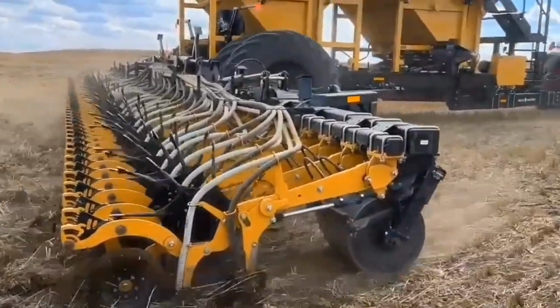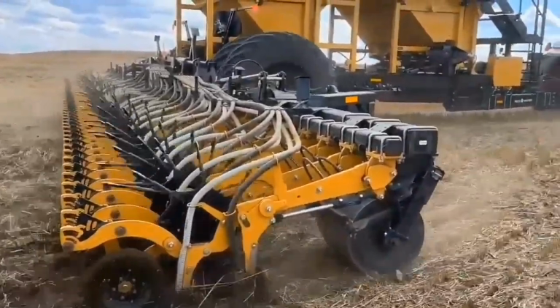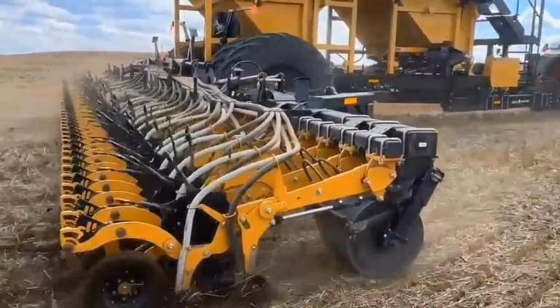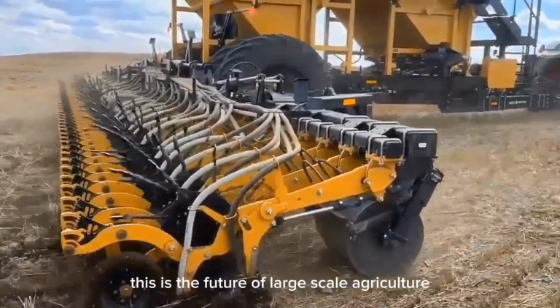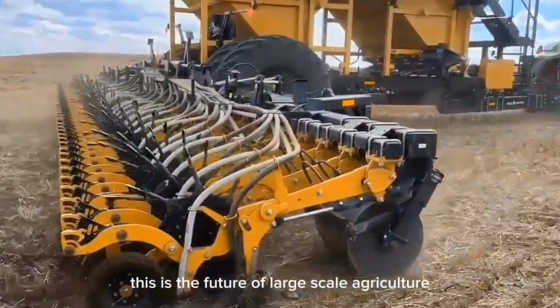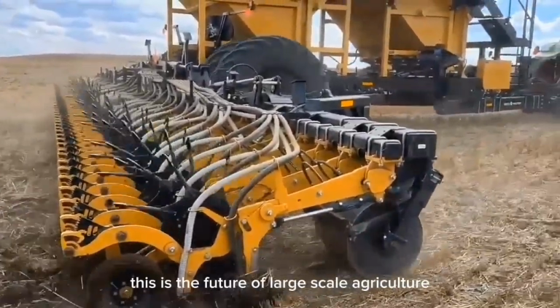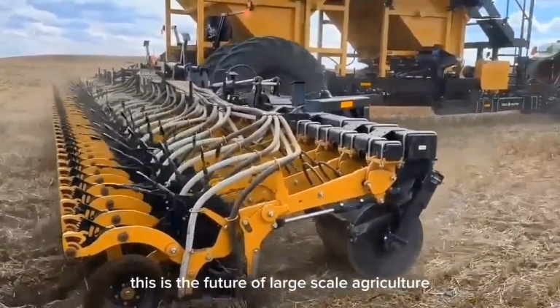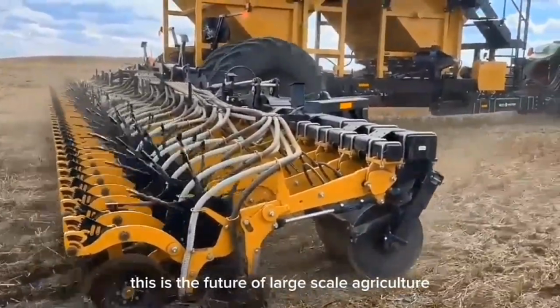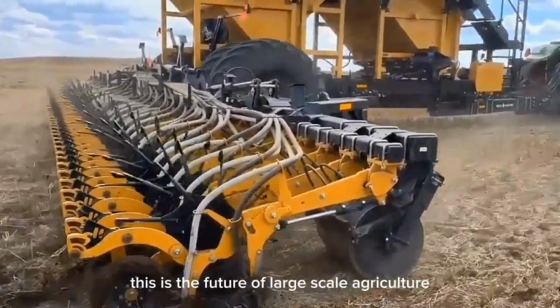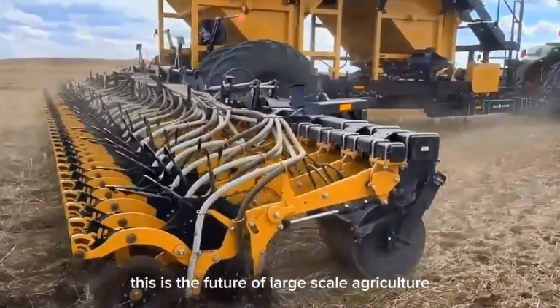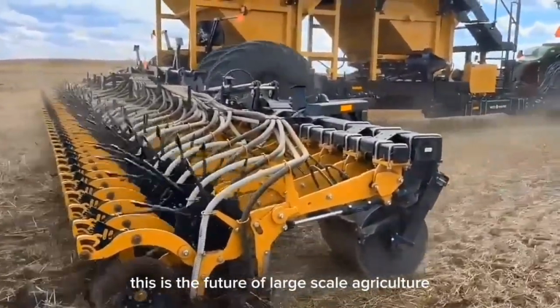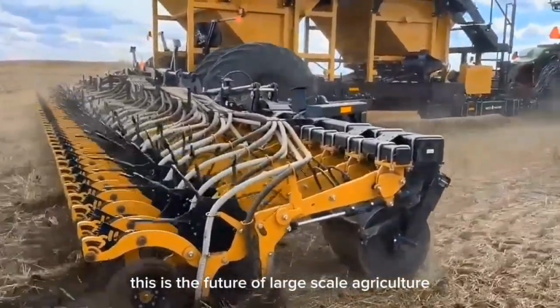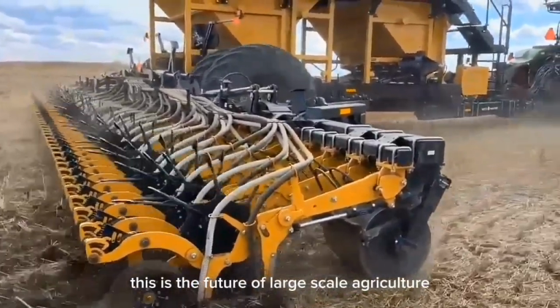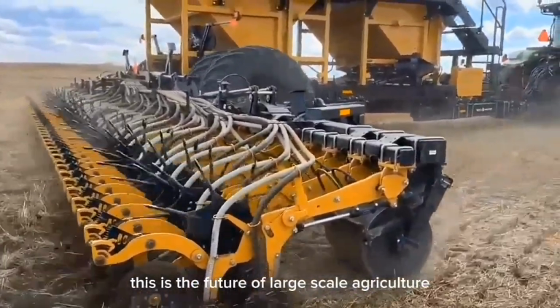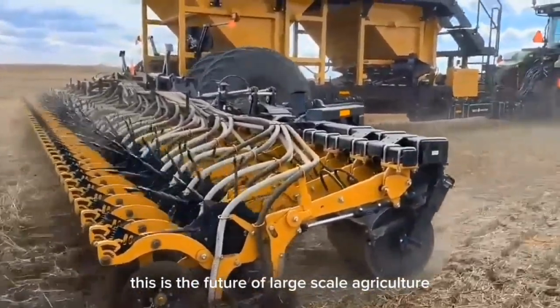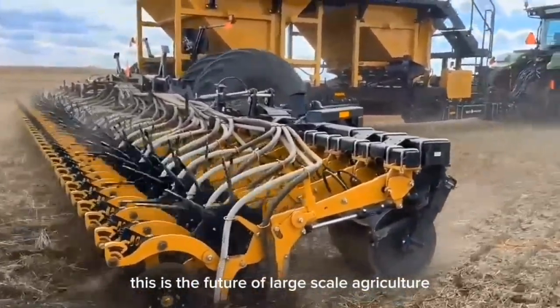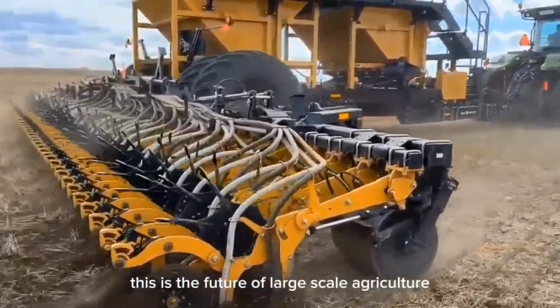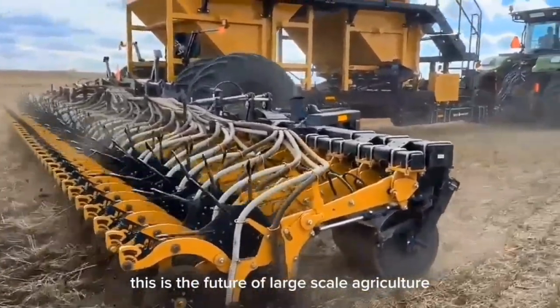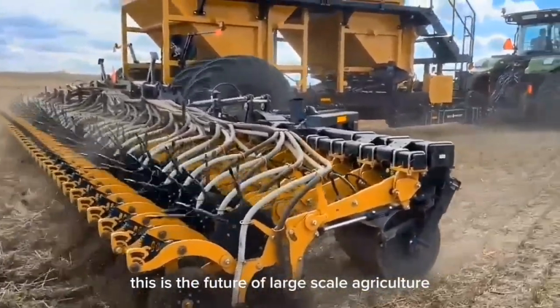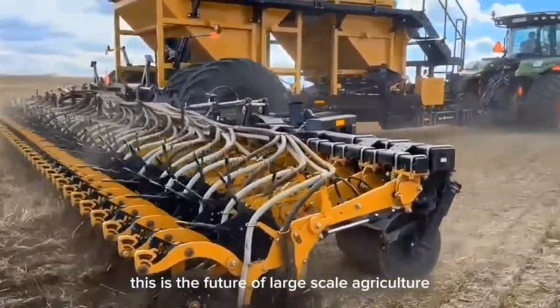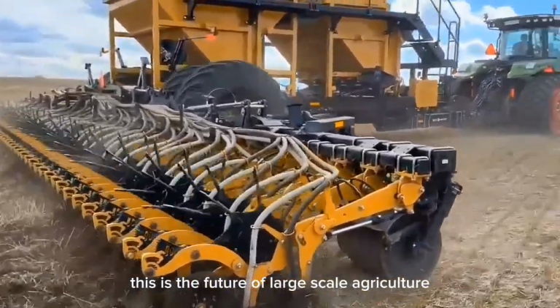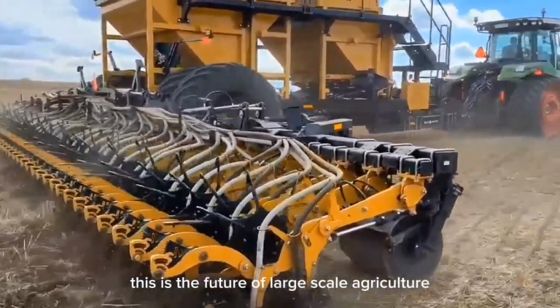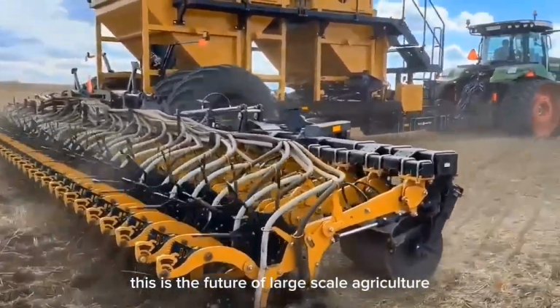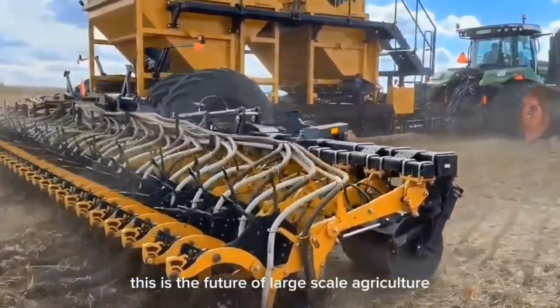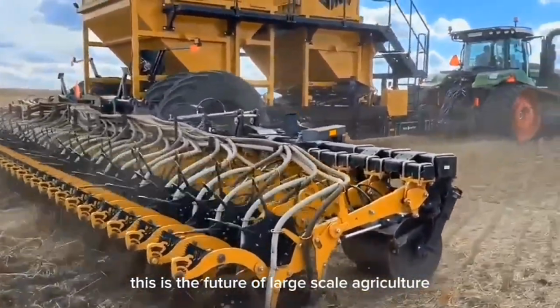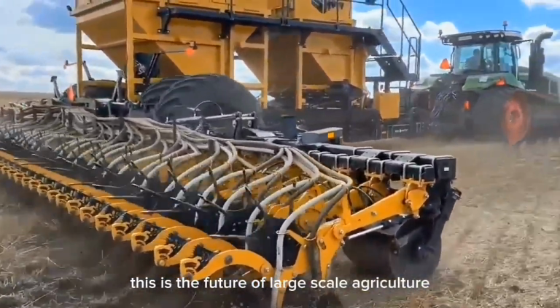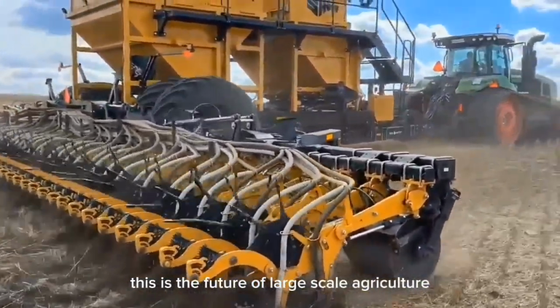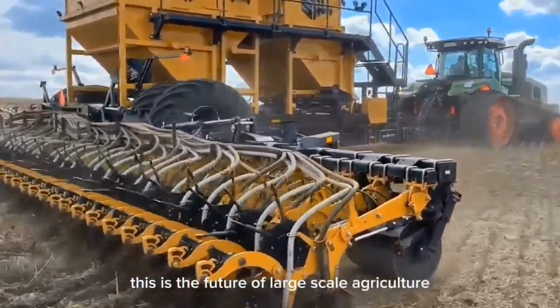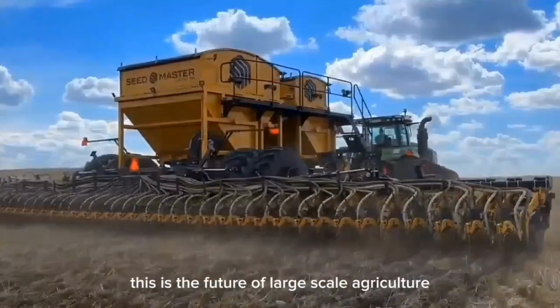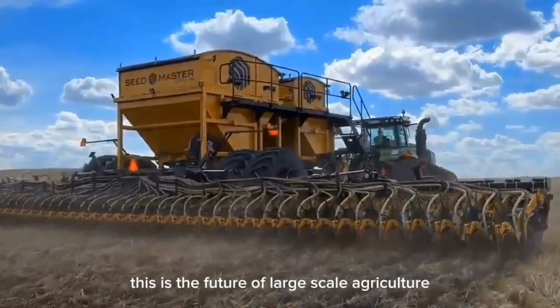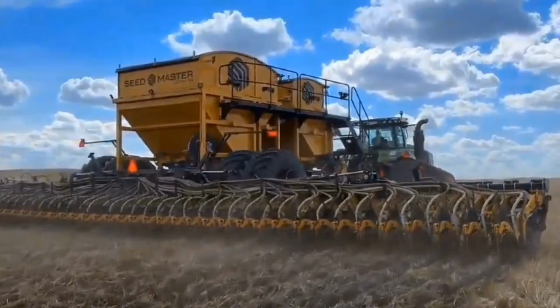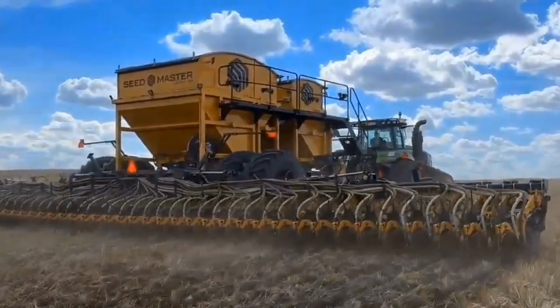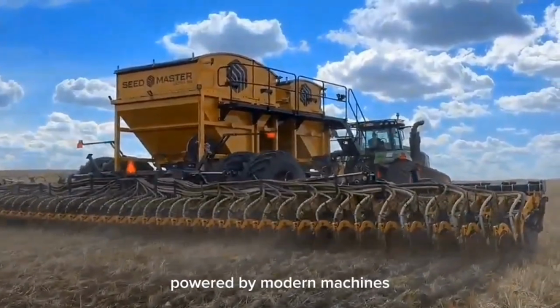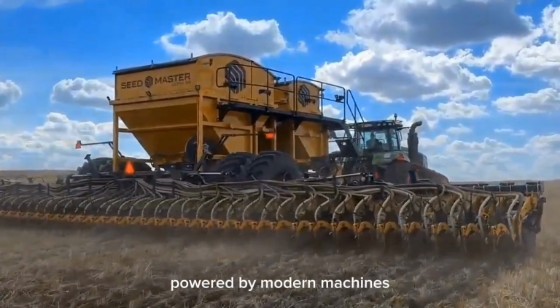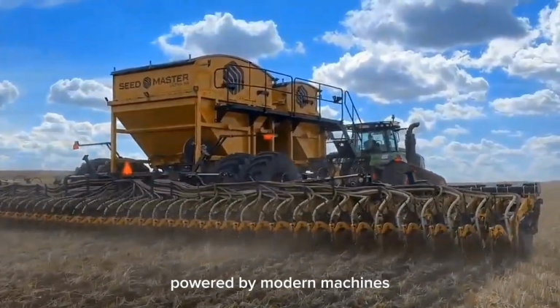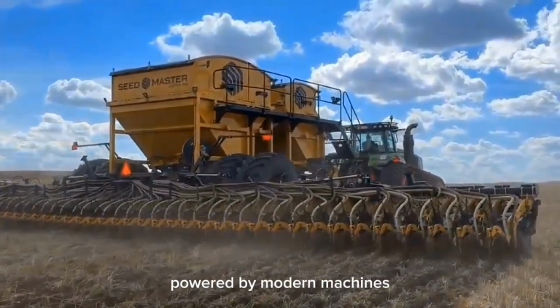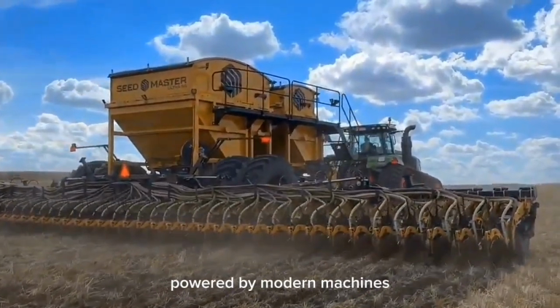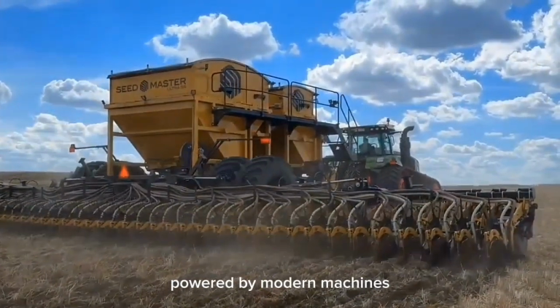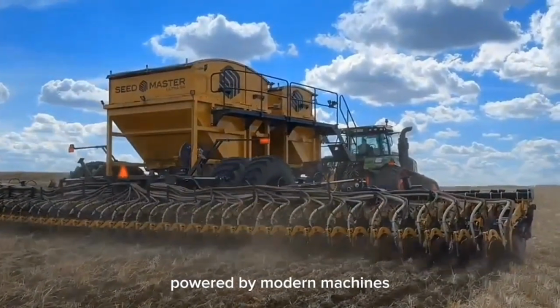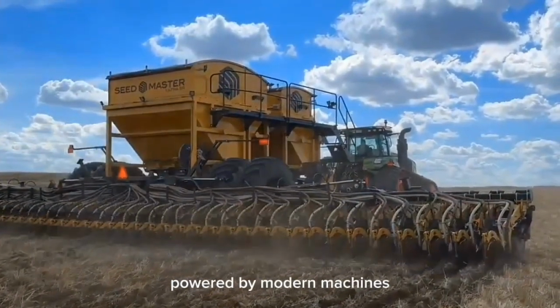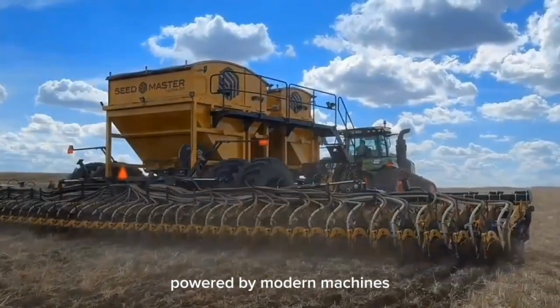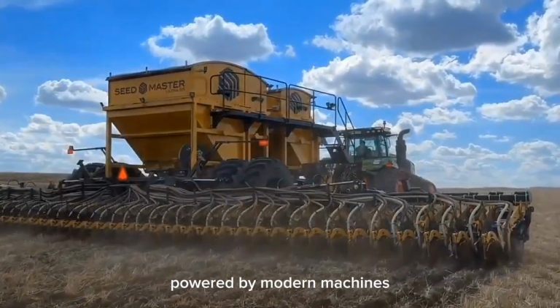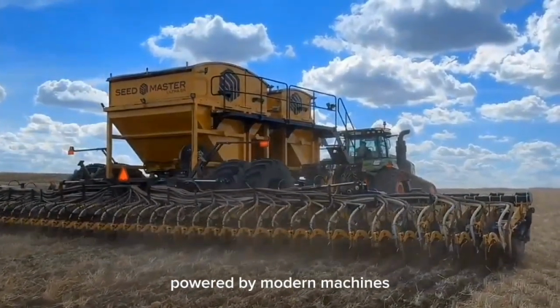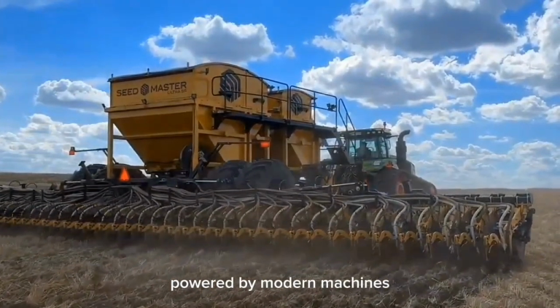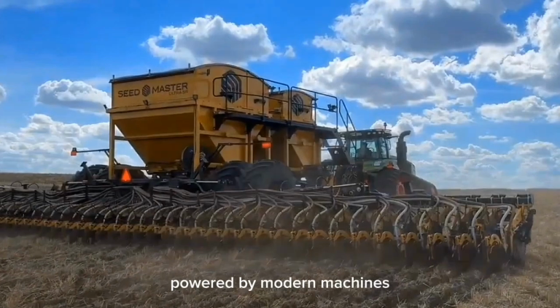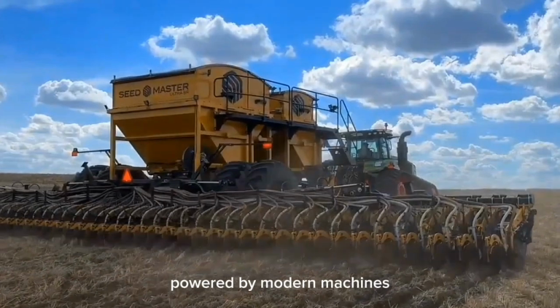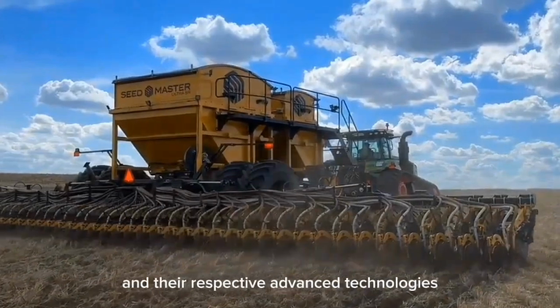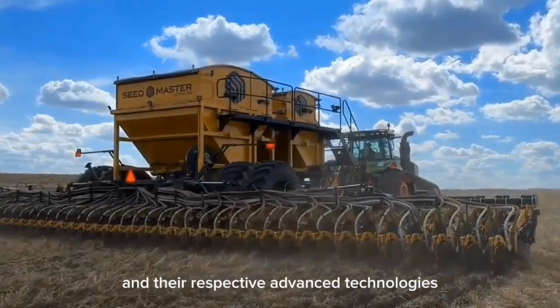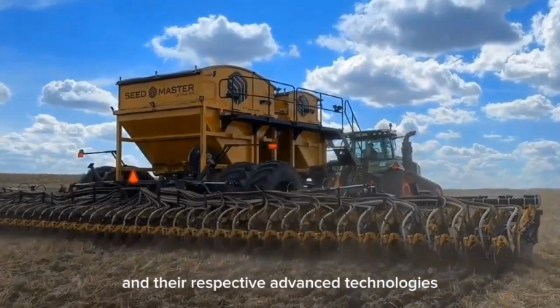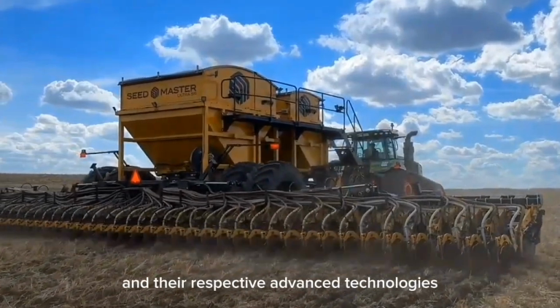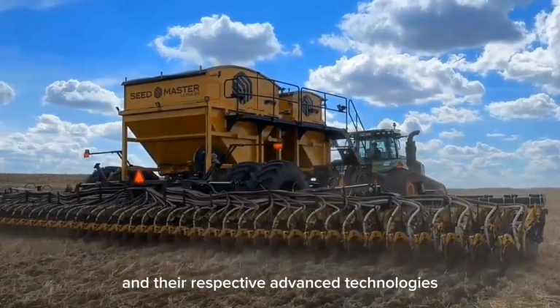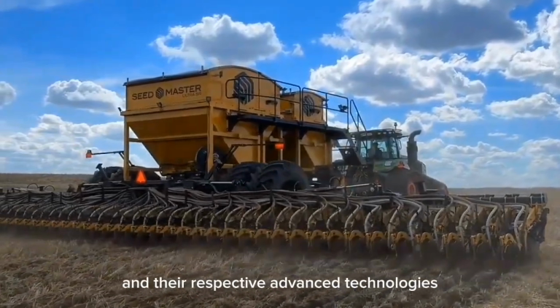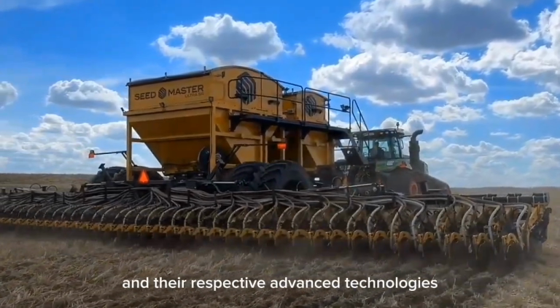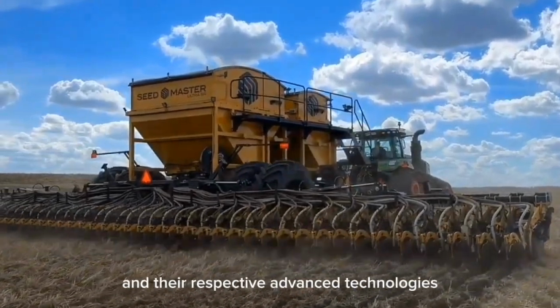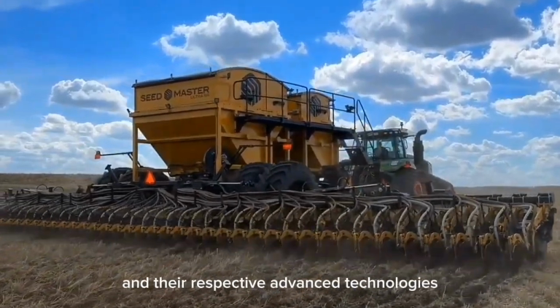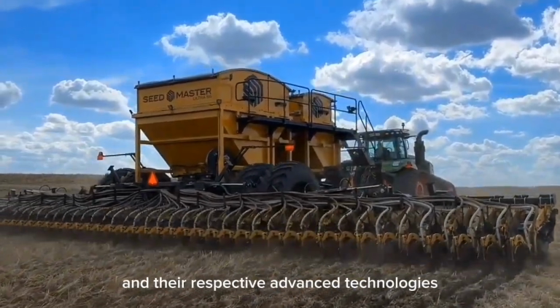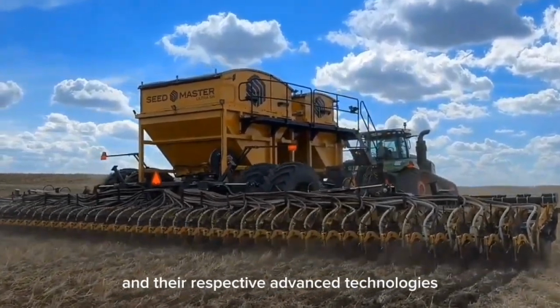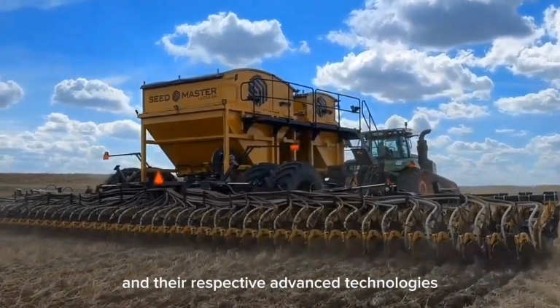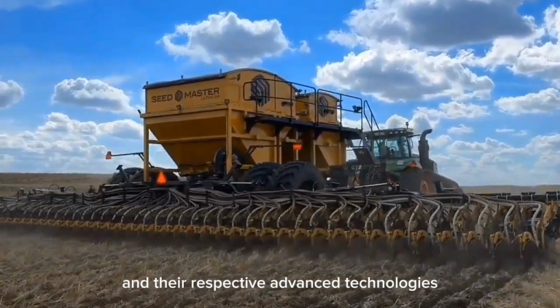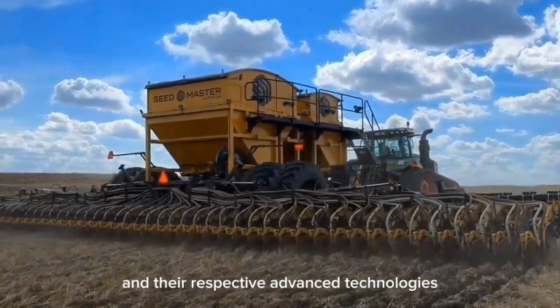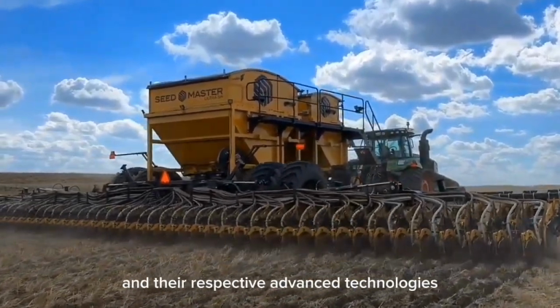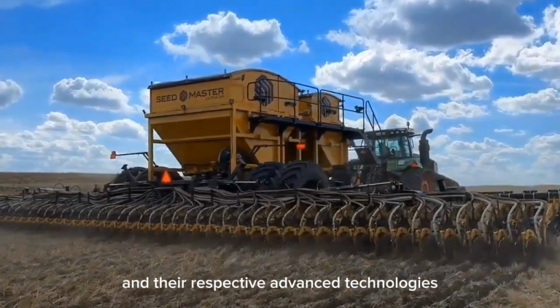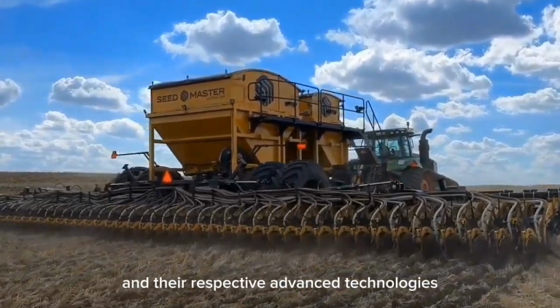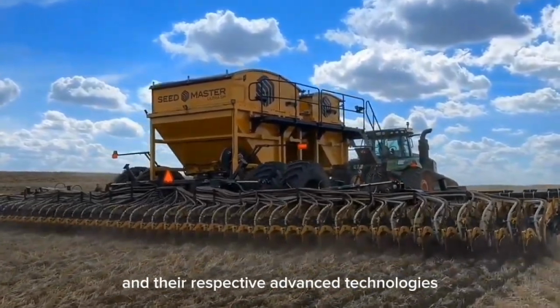This is the future of large-scale agriculture, powered by modern machines and their respective advanced technologies.